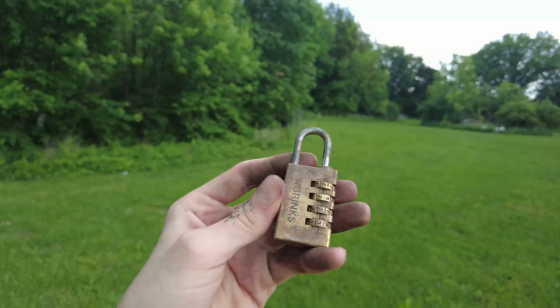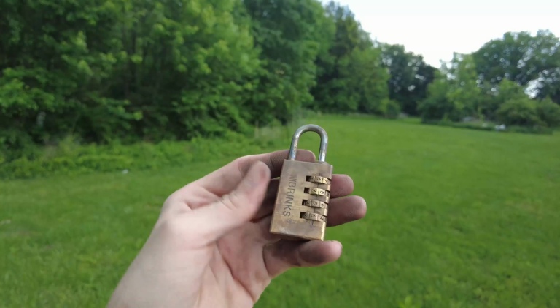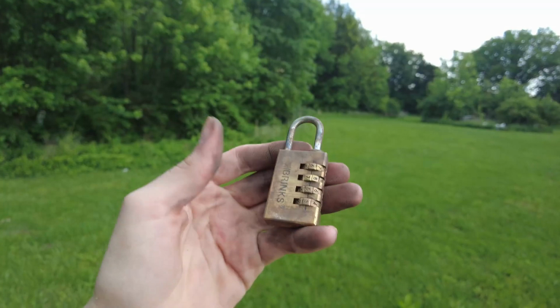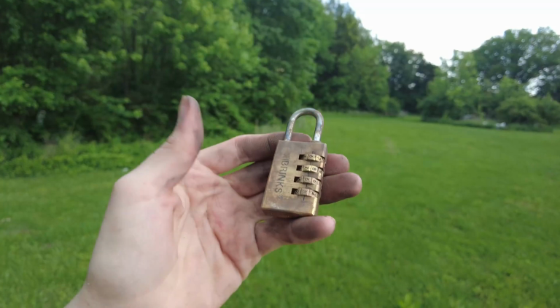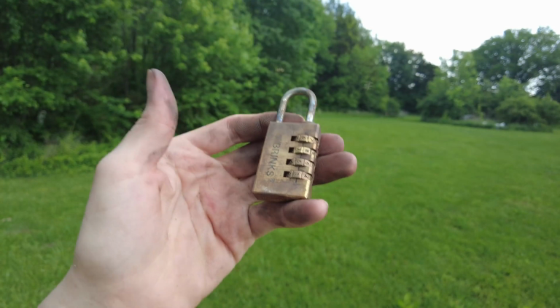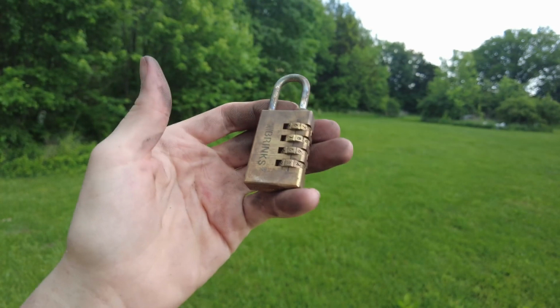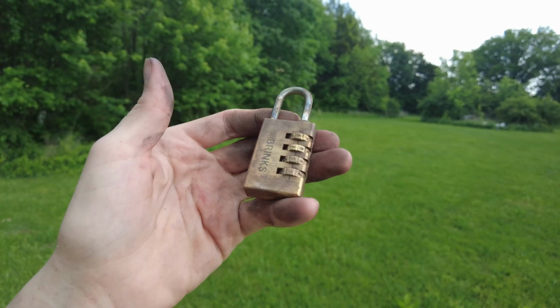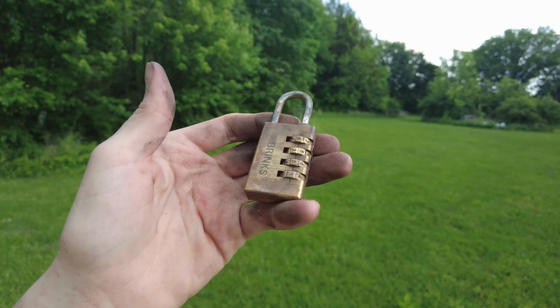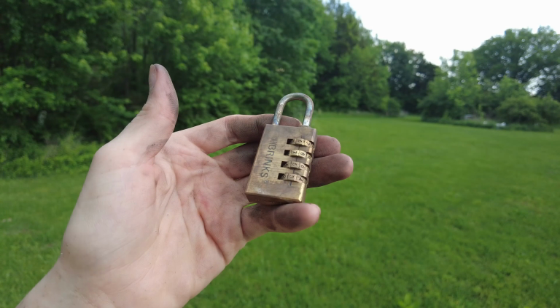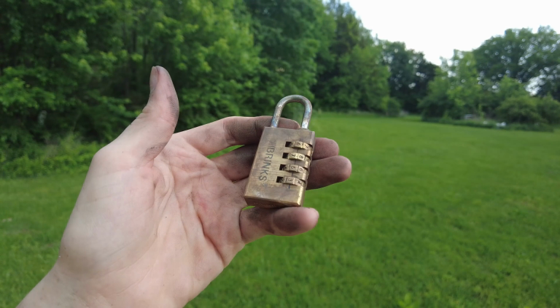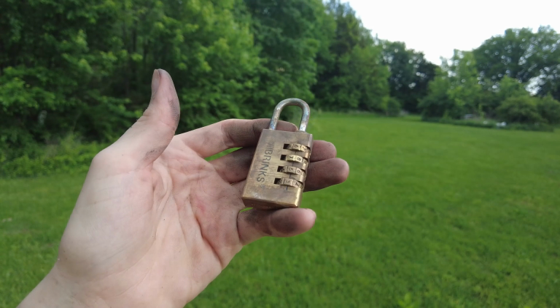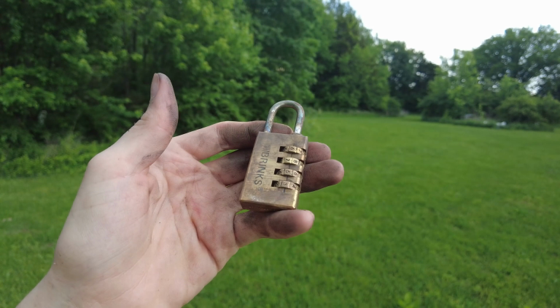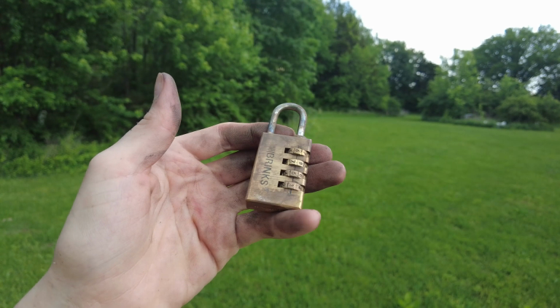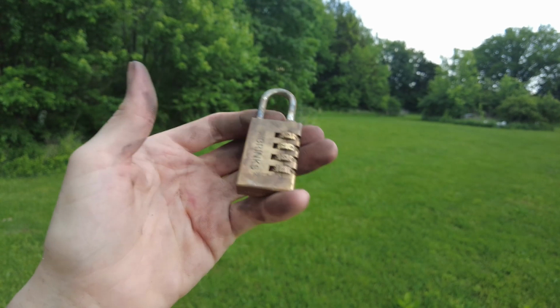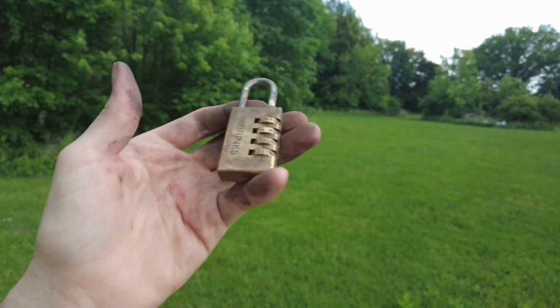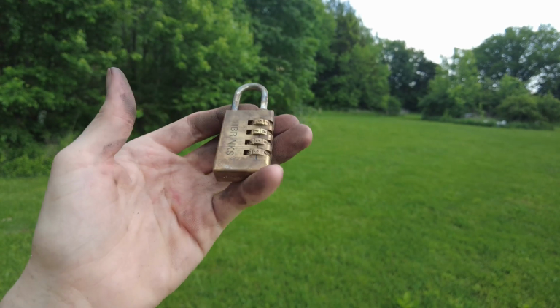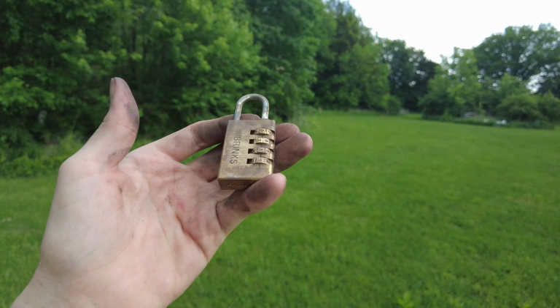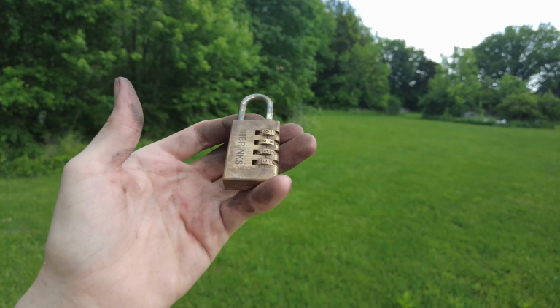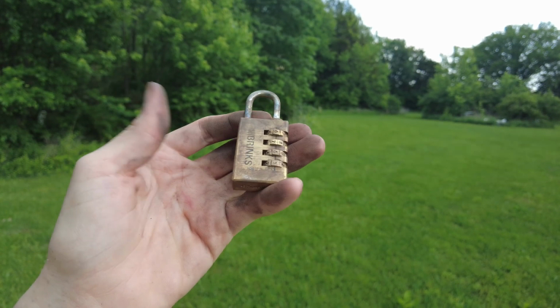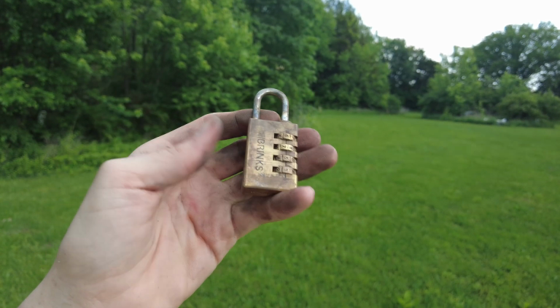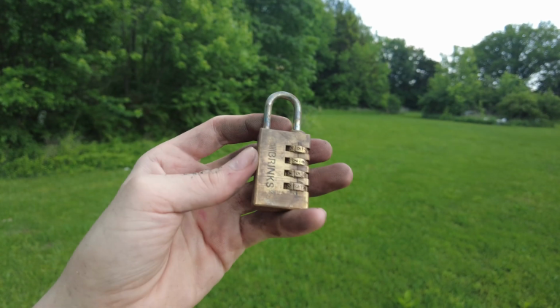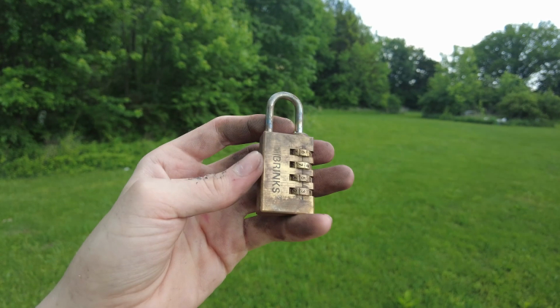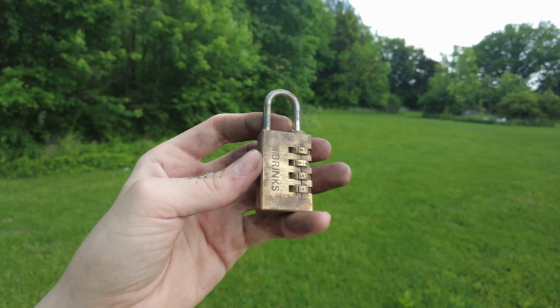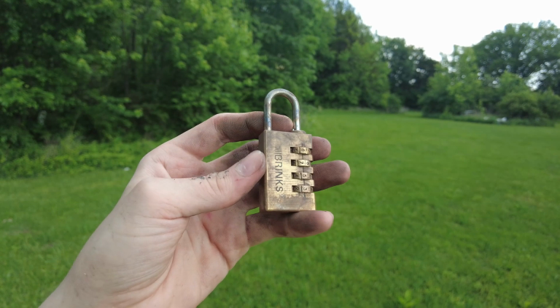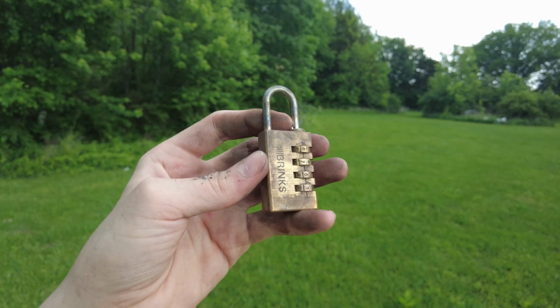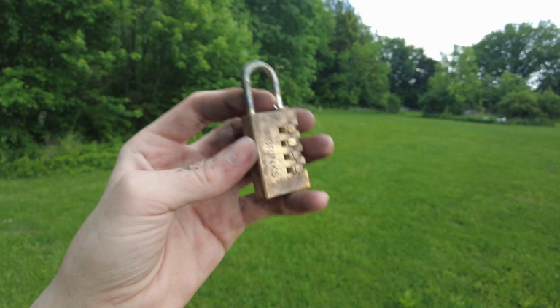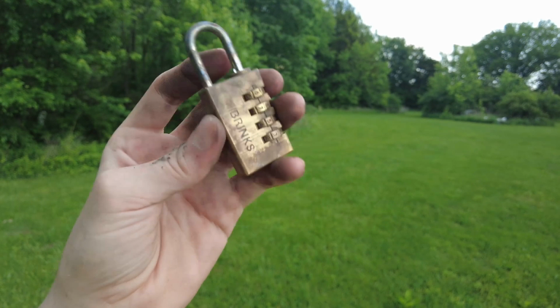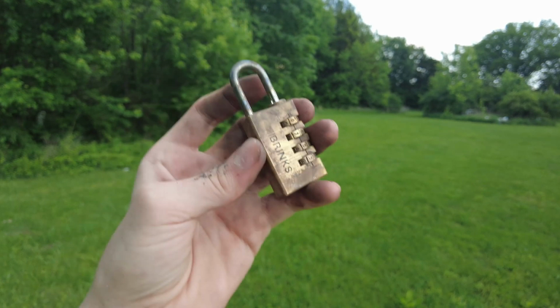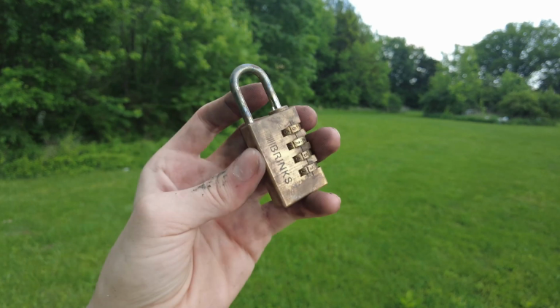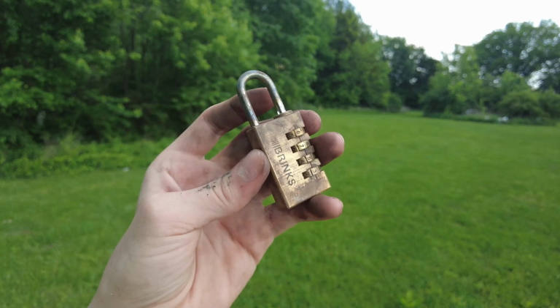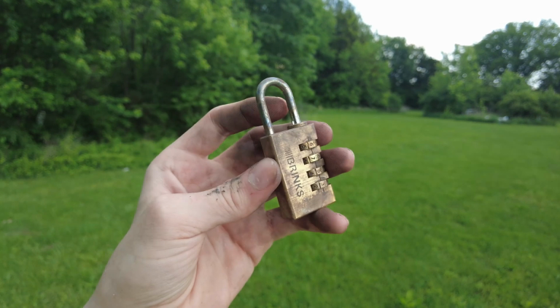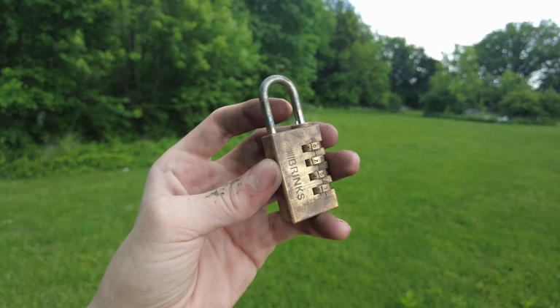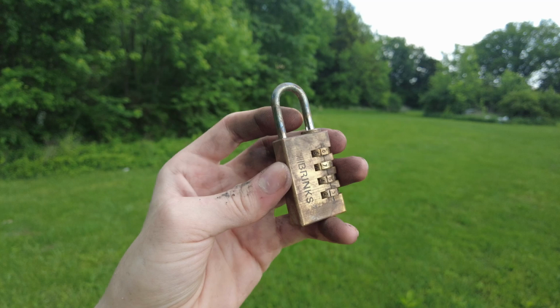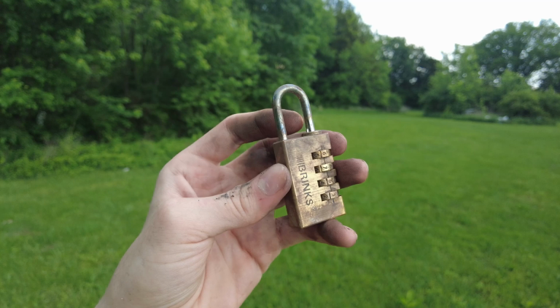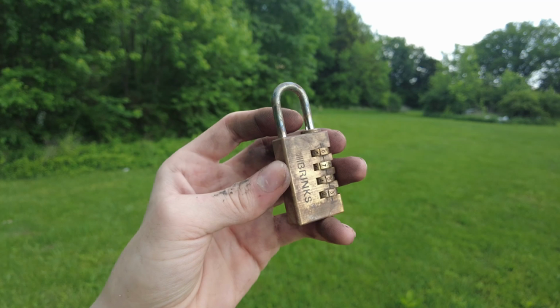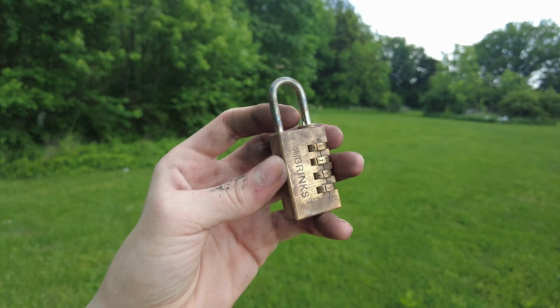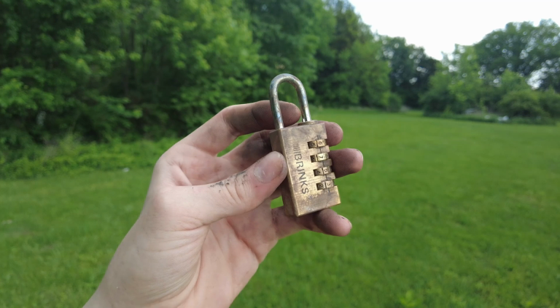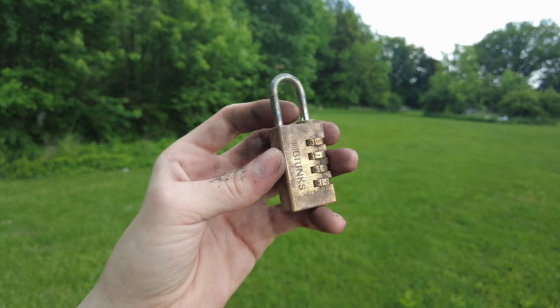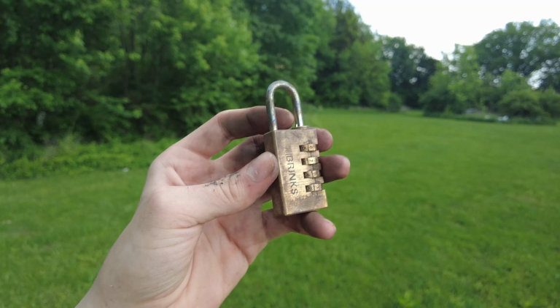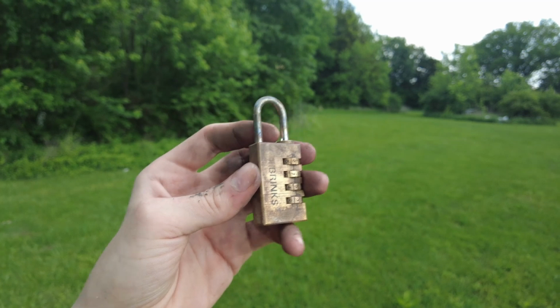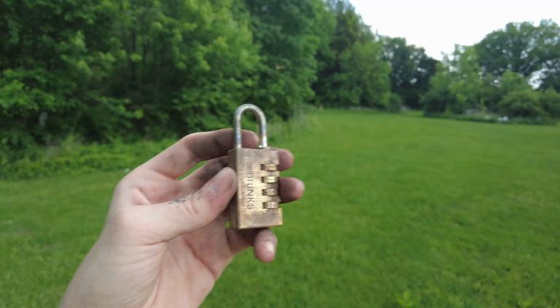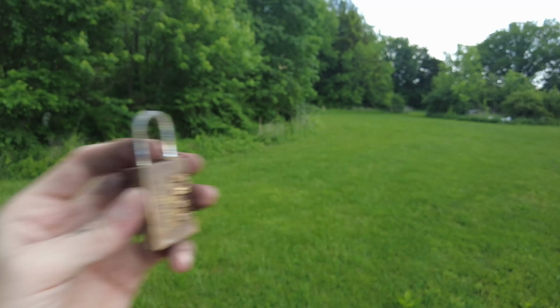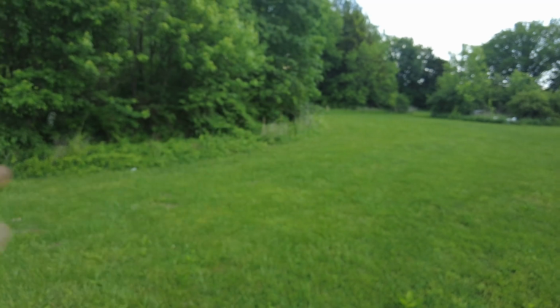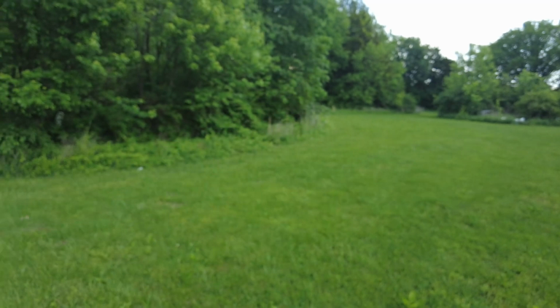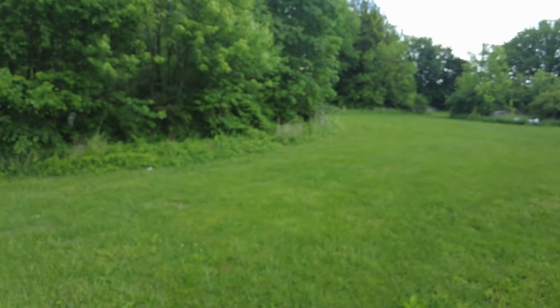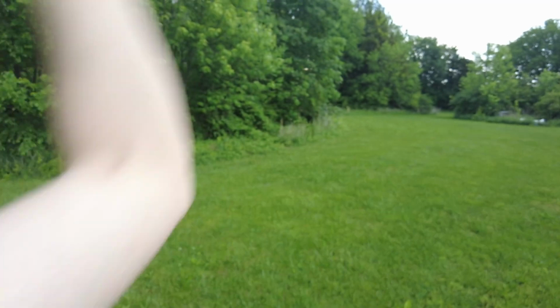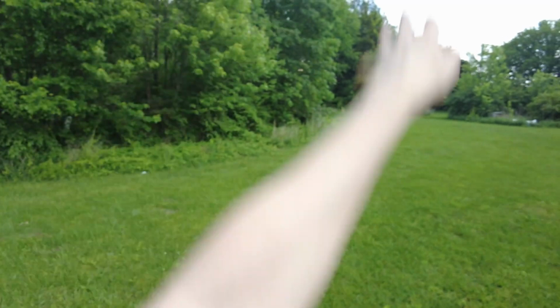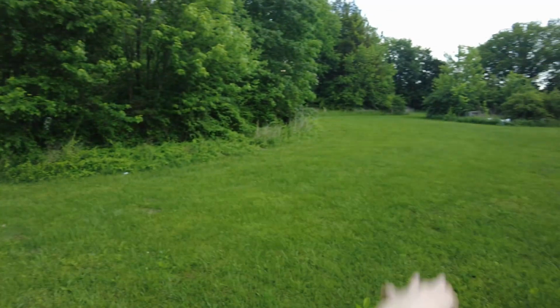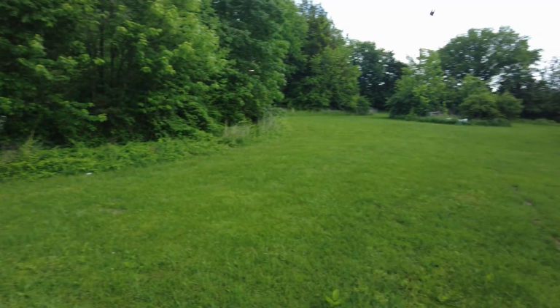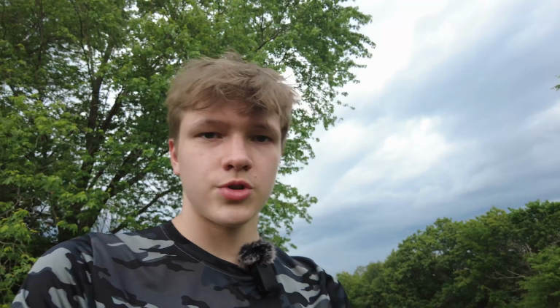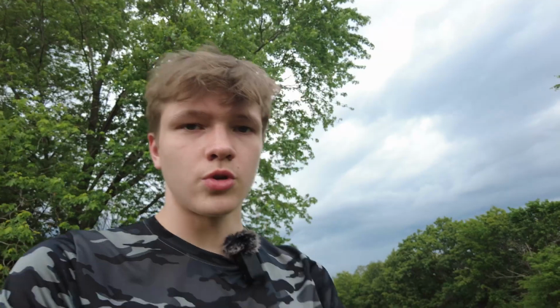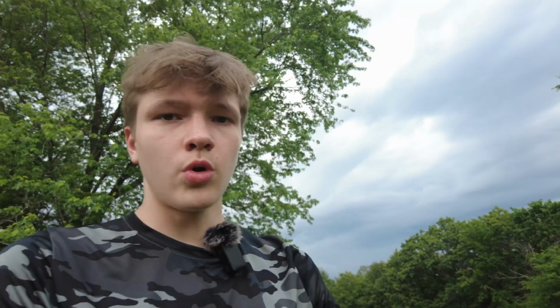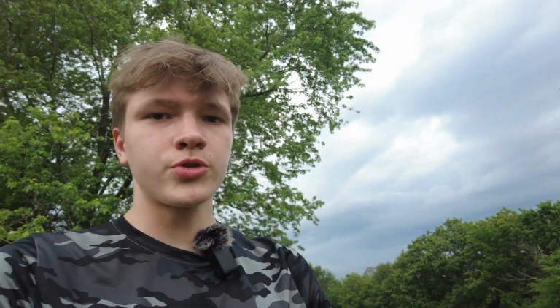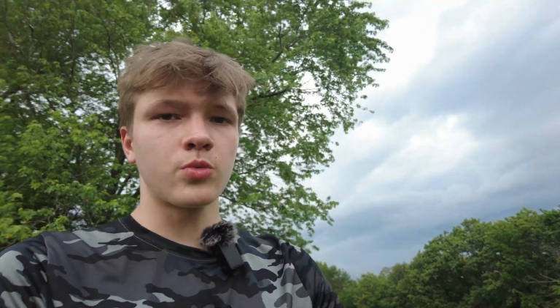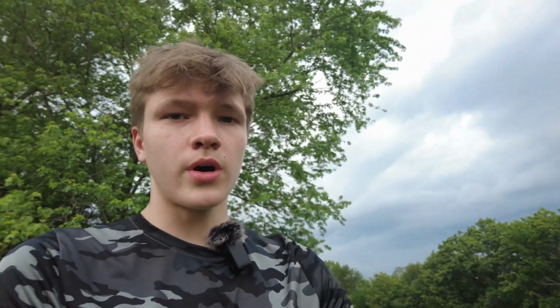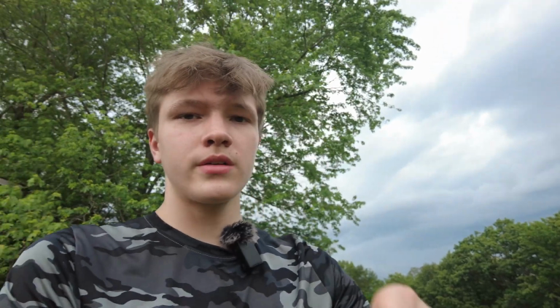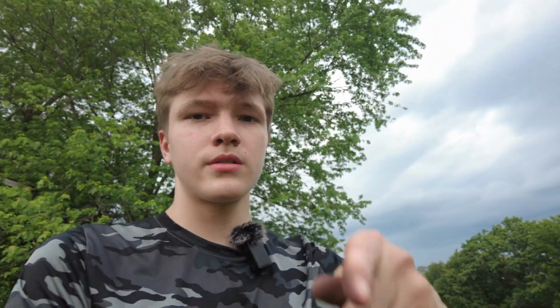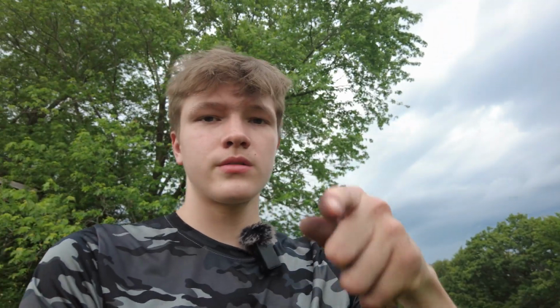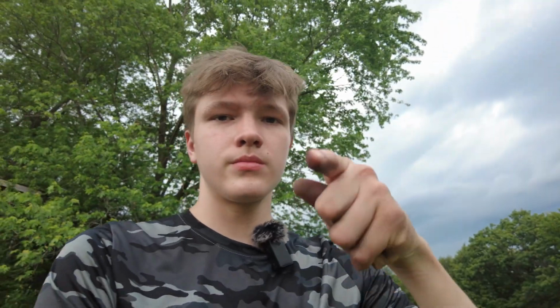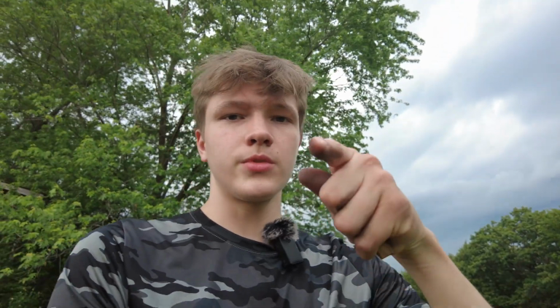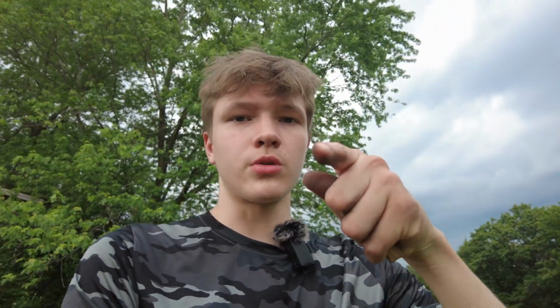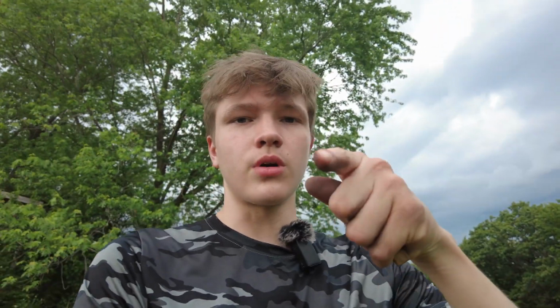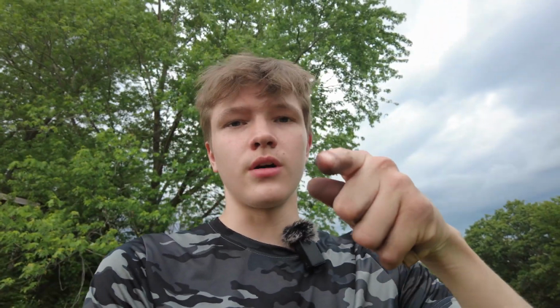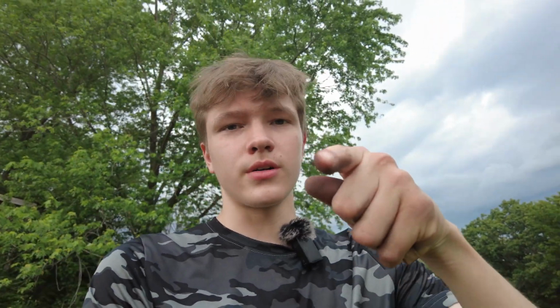So, in conclusion, realistically, thermite is not going to help you melt through a lock. So, Walter White, you're wrong.